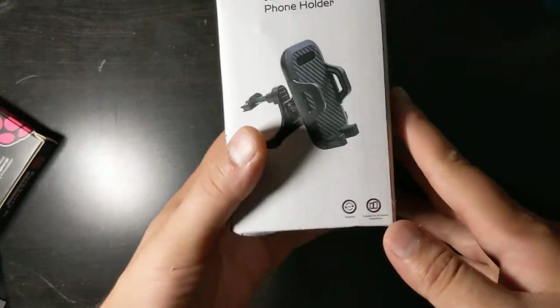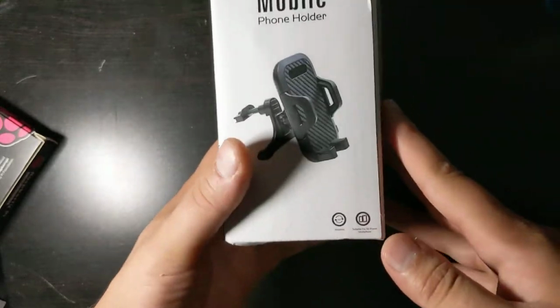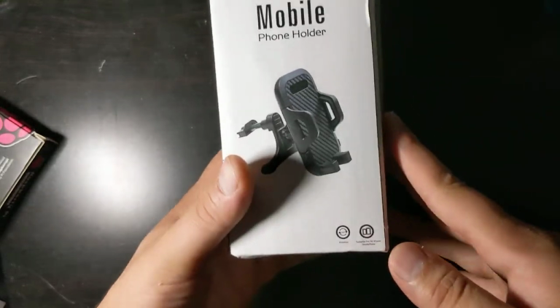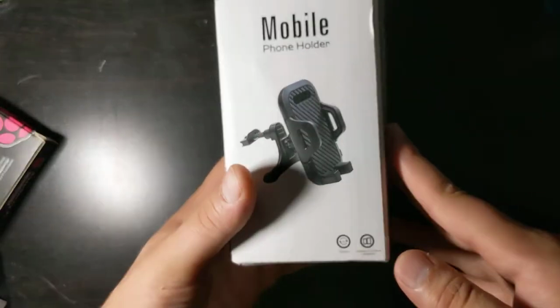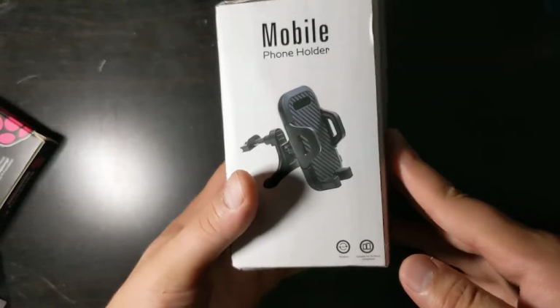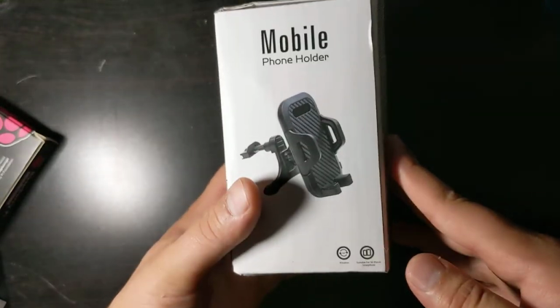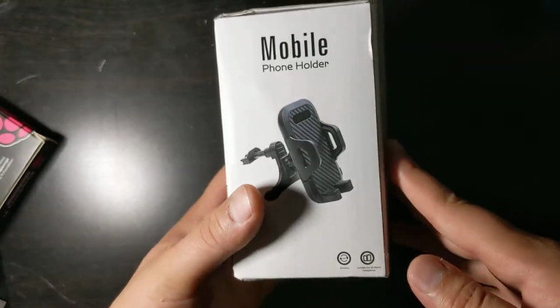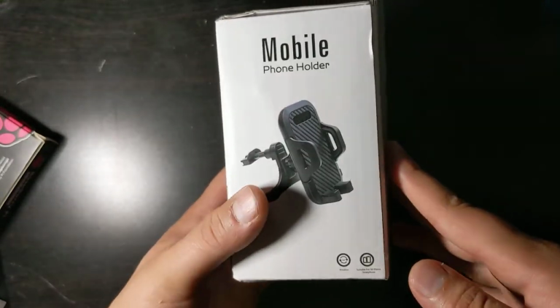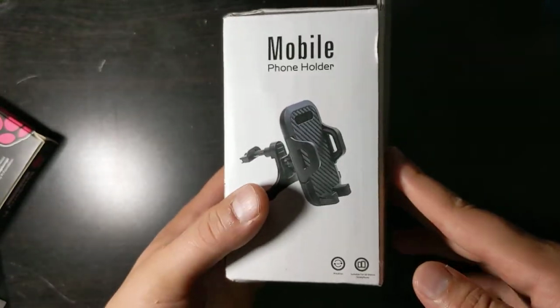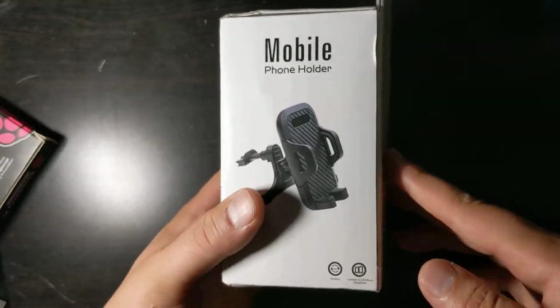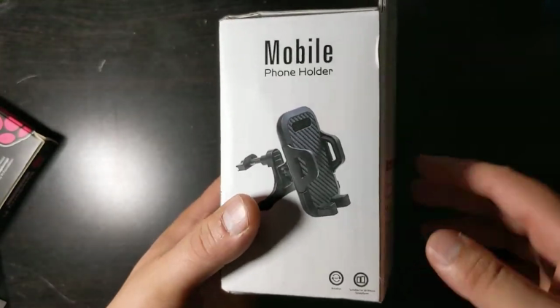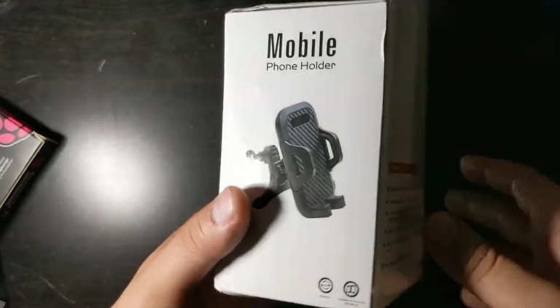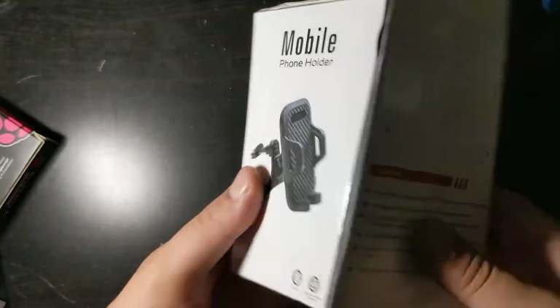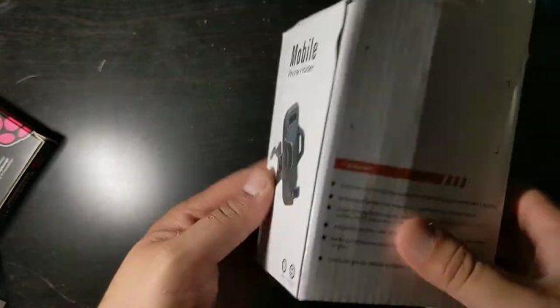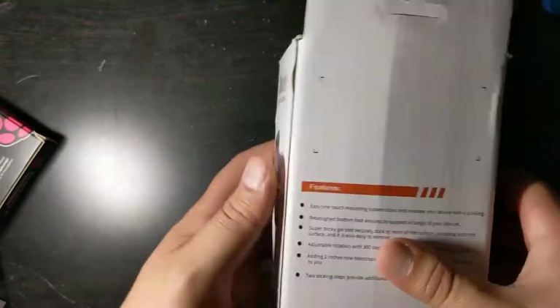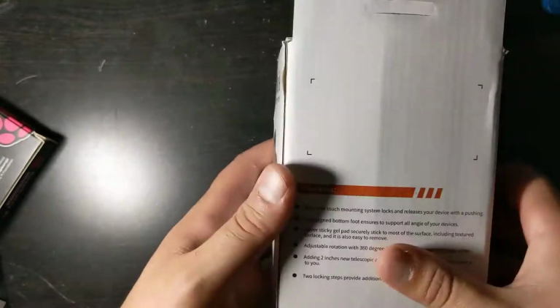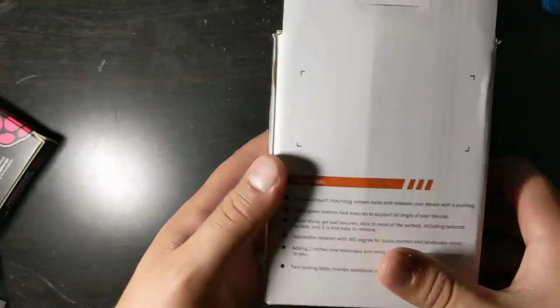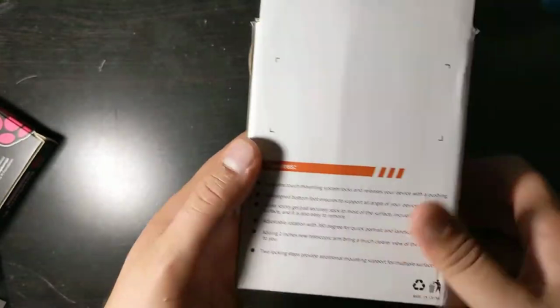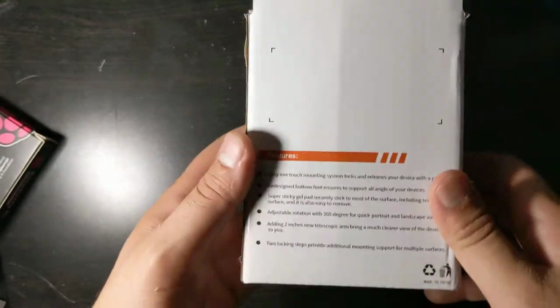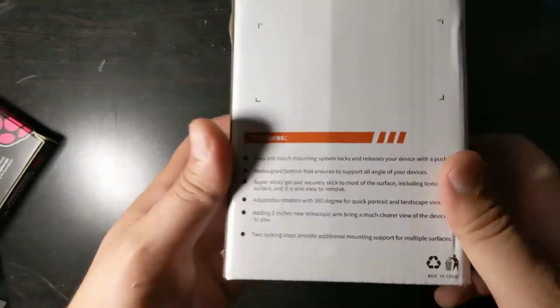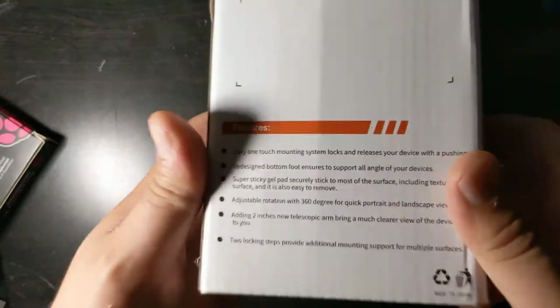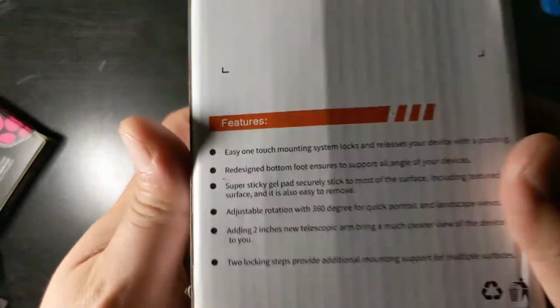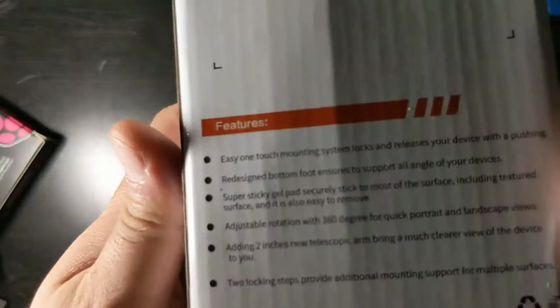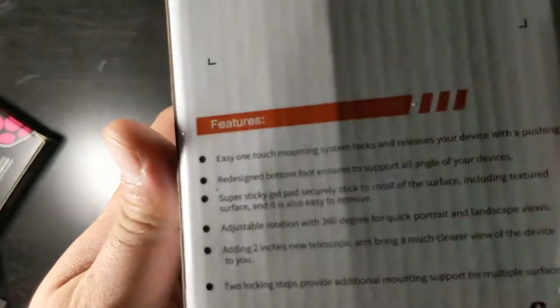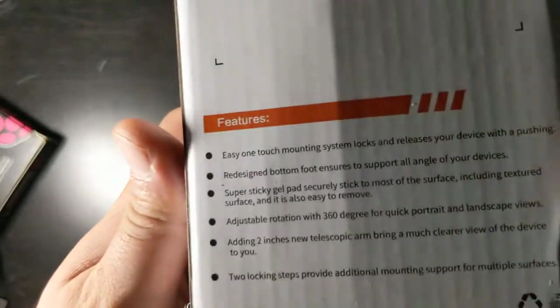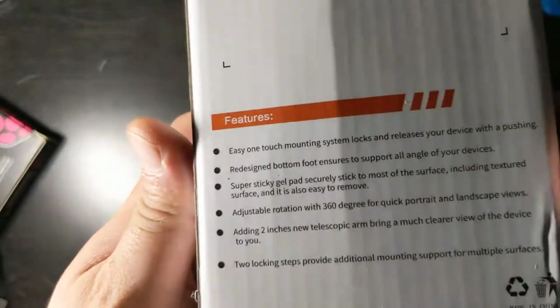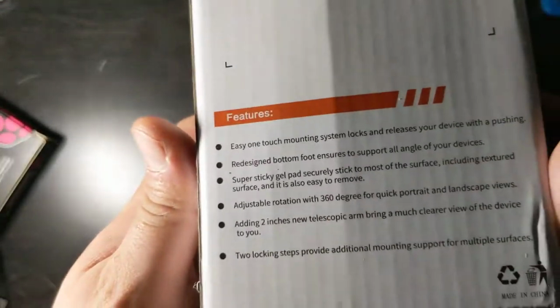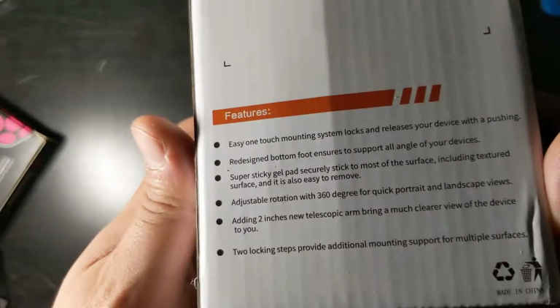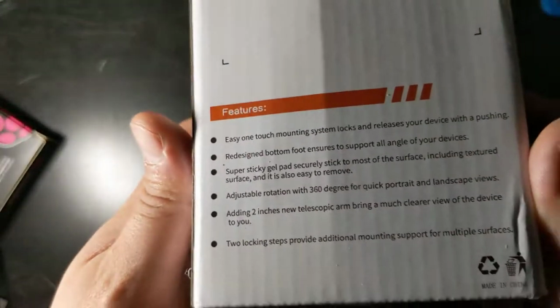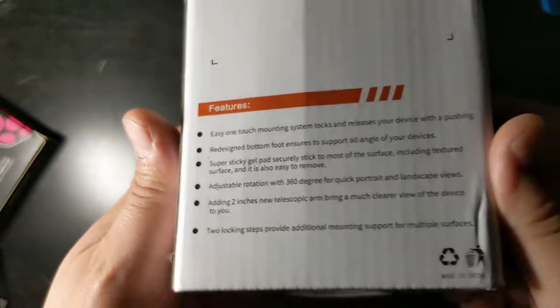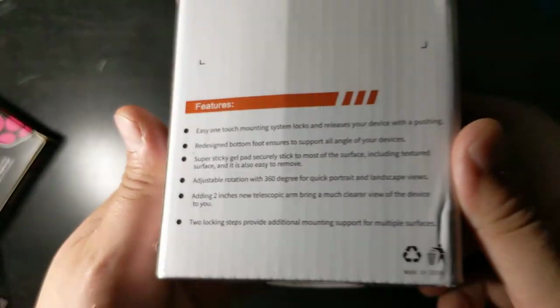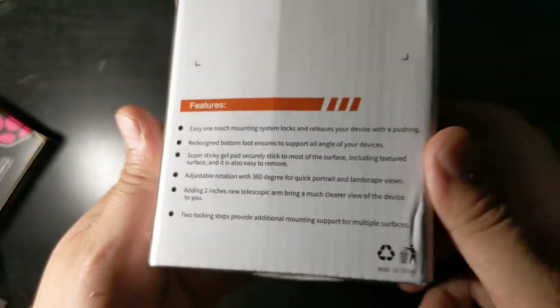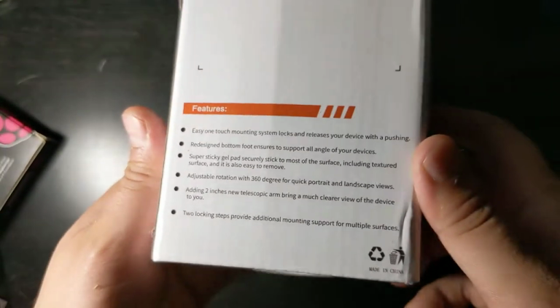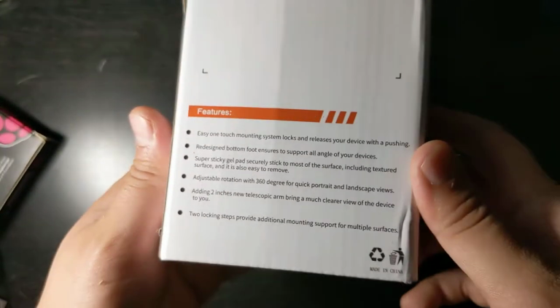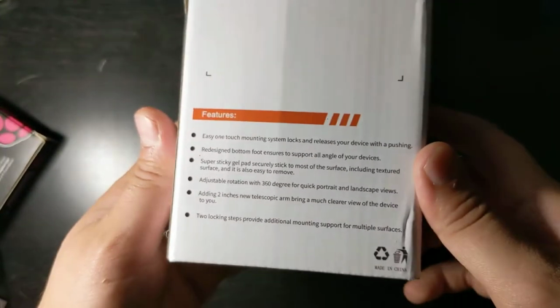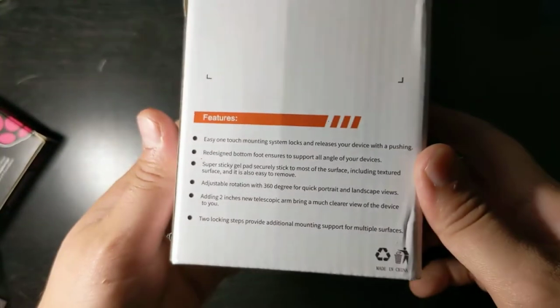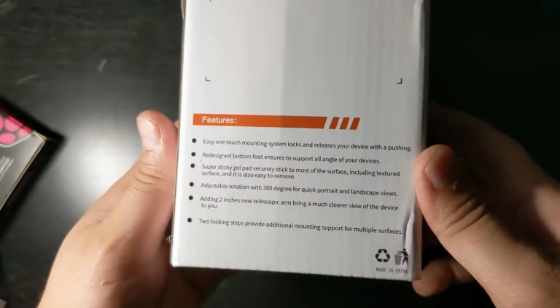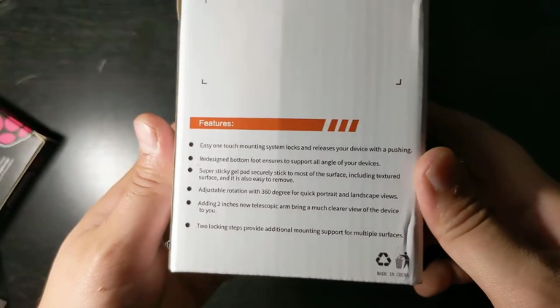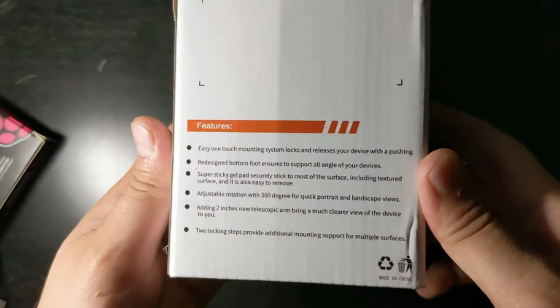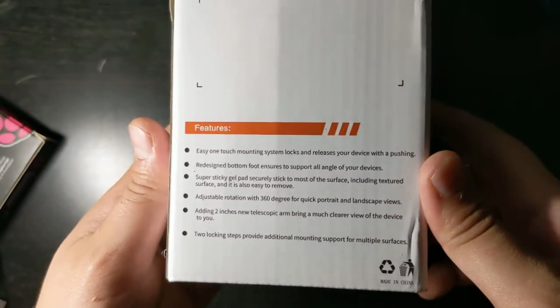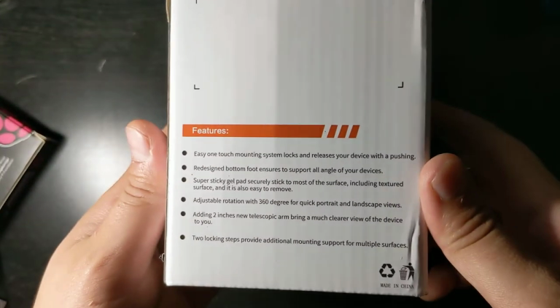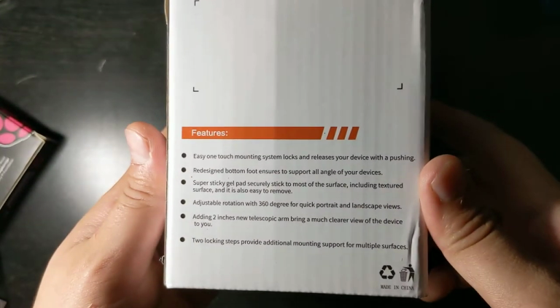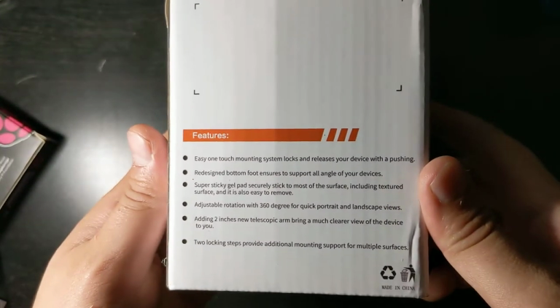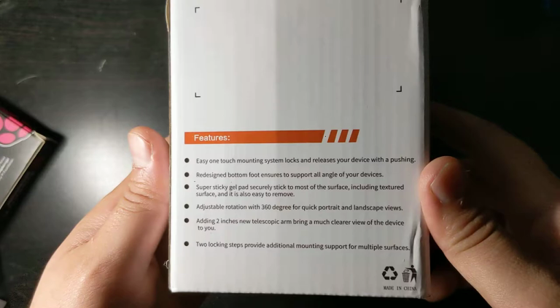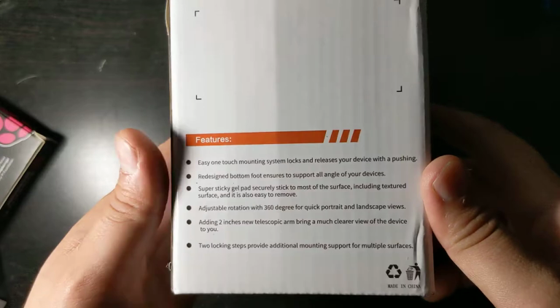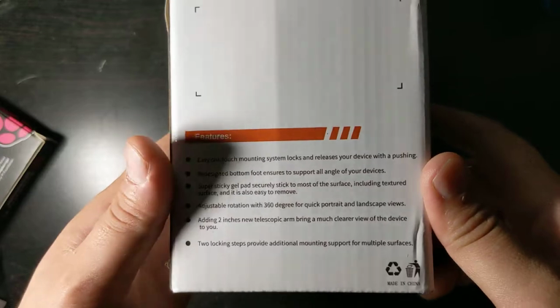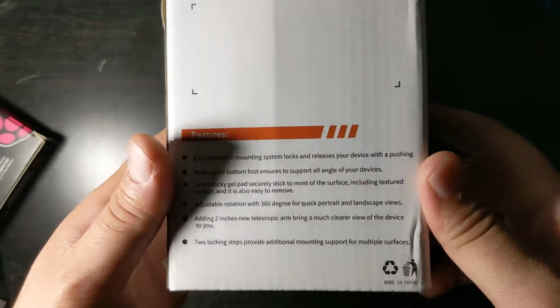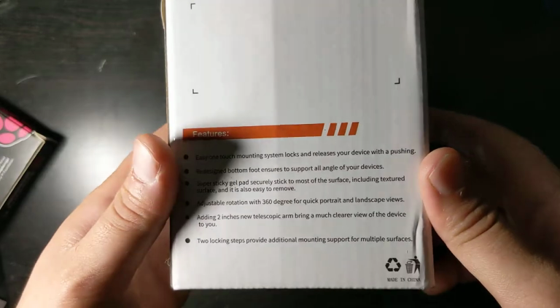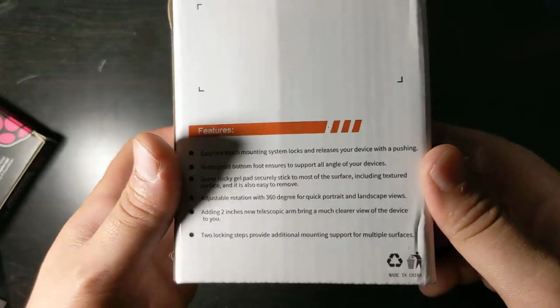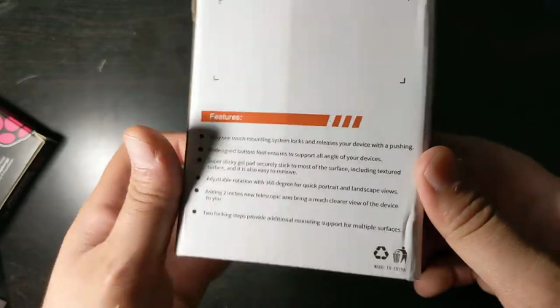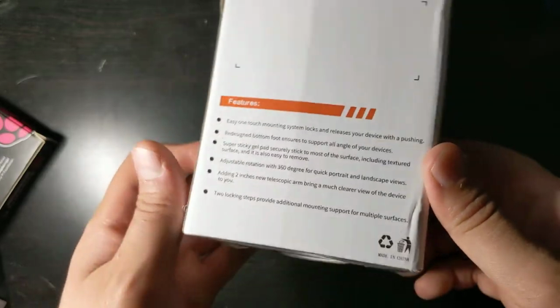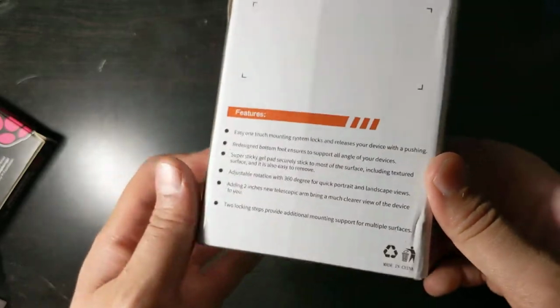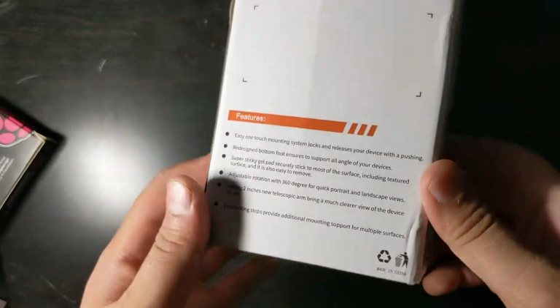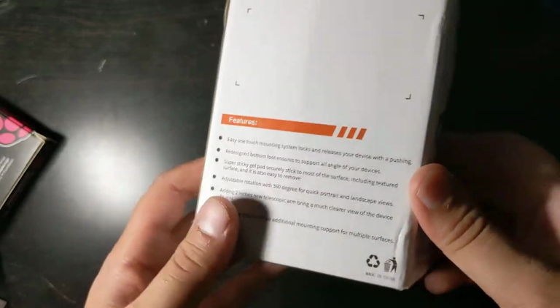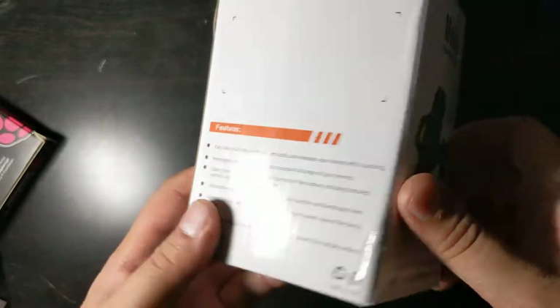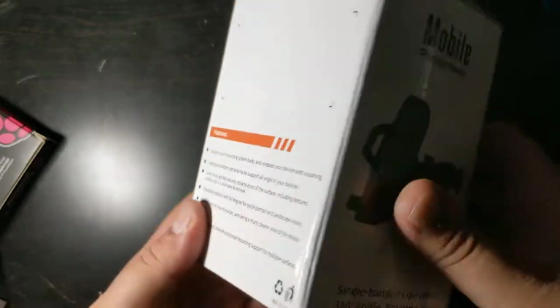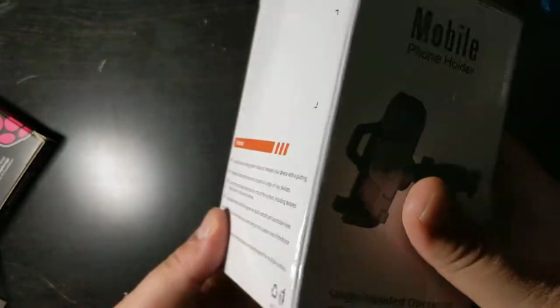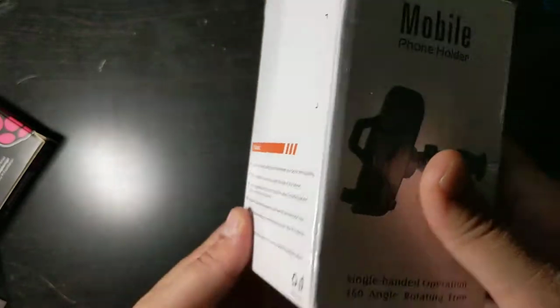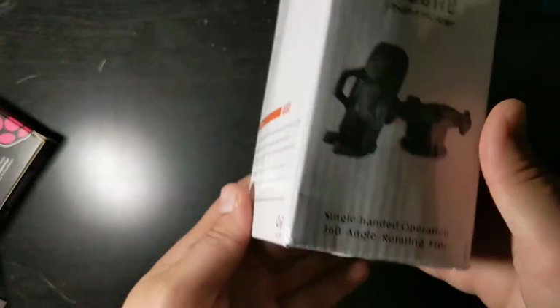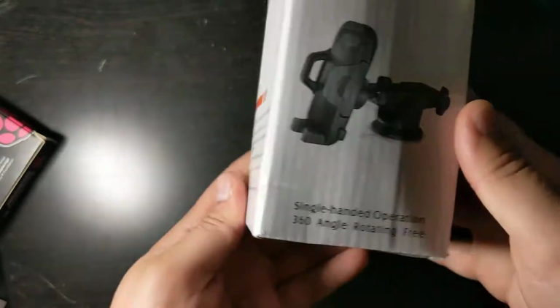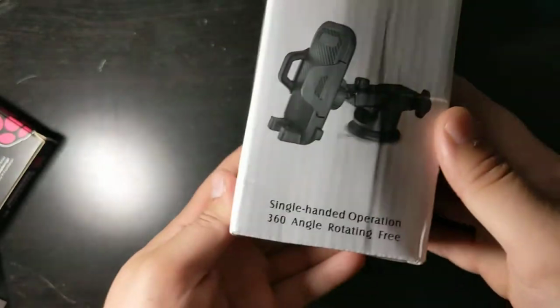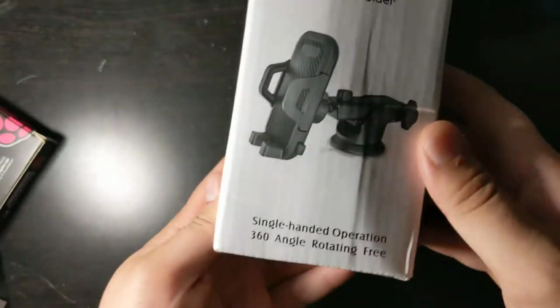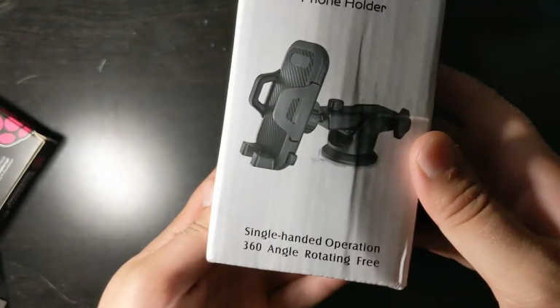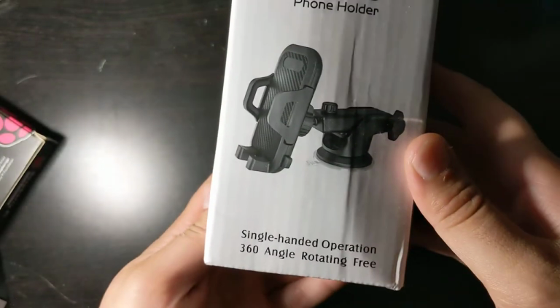On the side of the box there's a picture, and over here you can see a bunch of different features that it has.